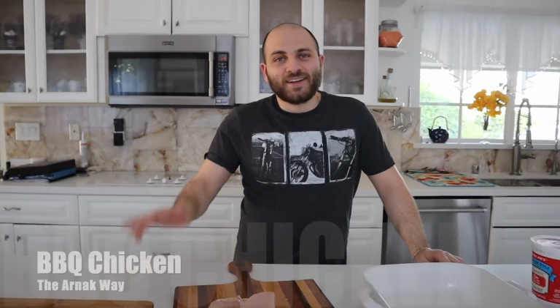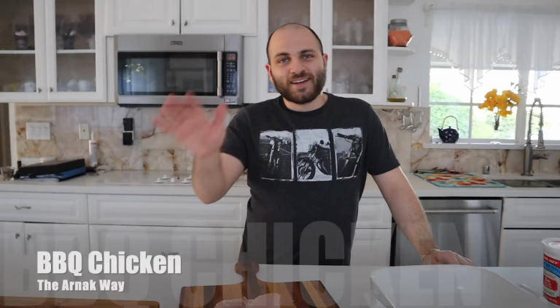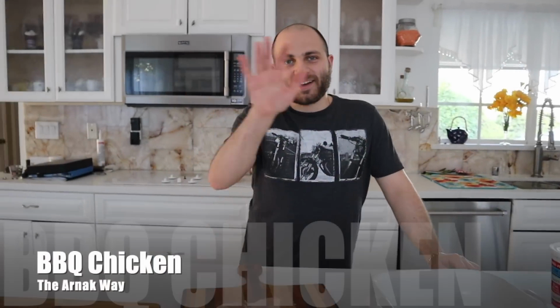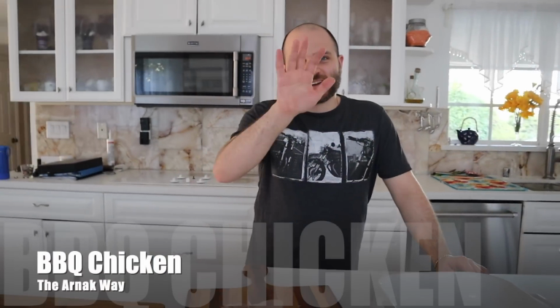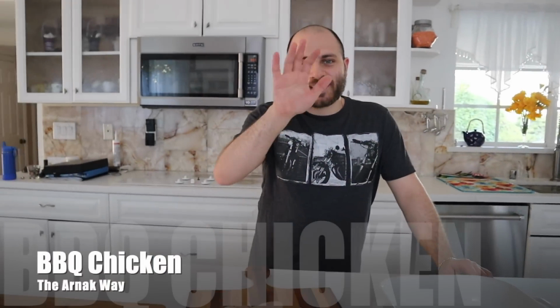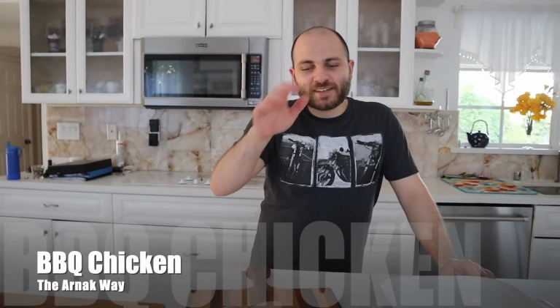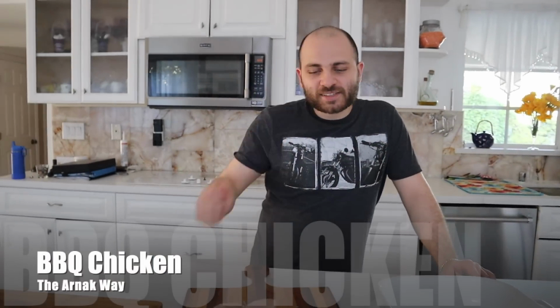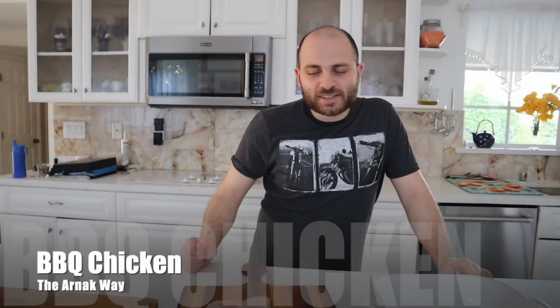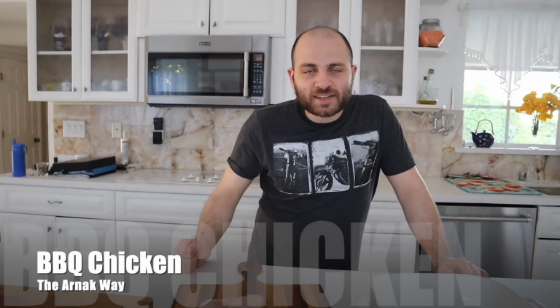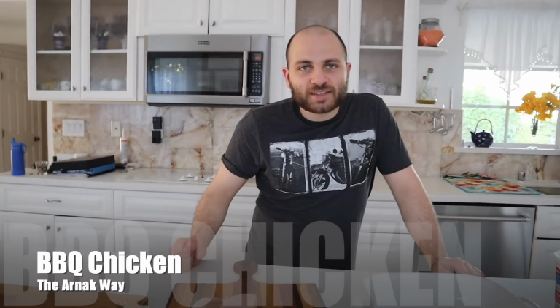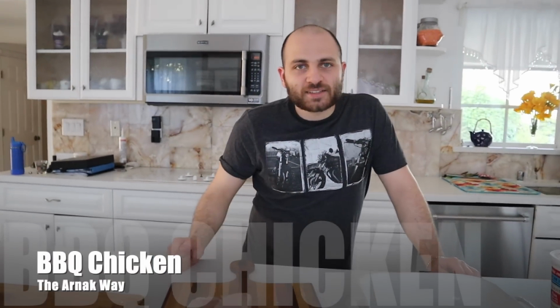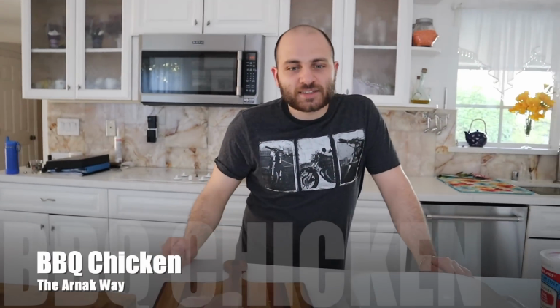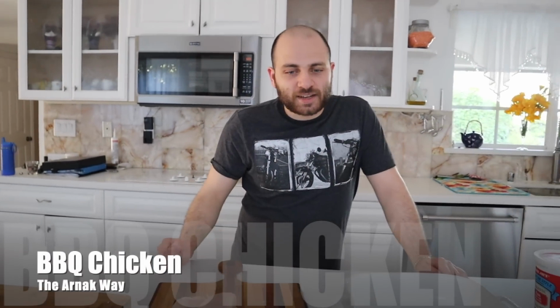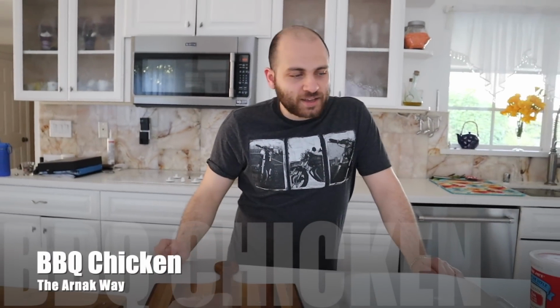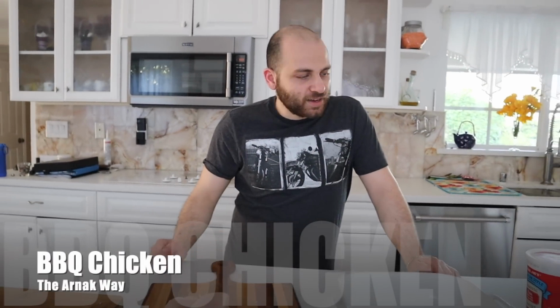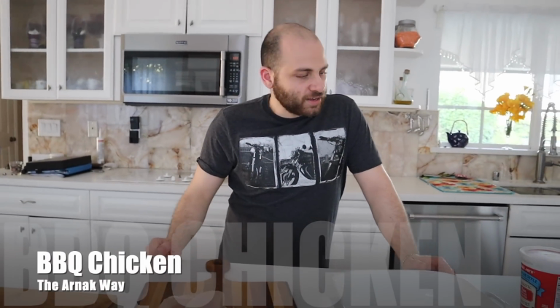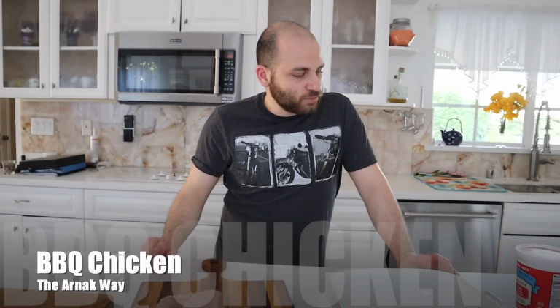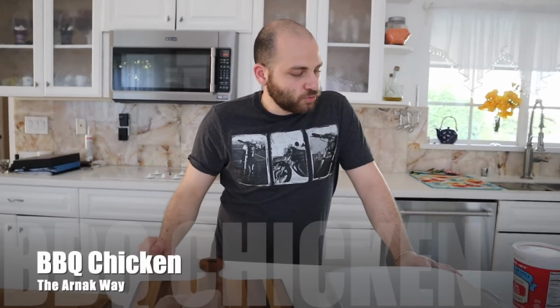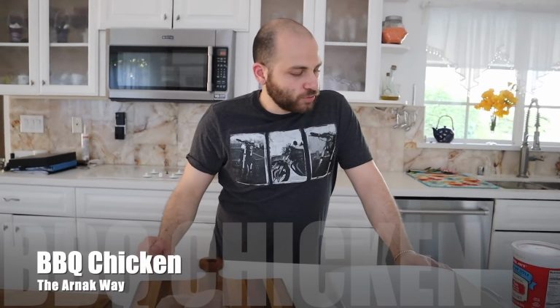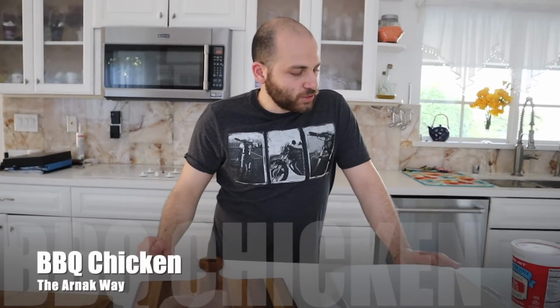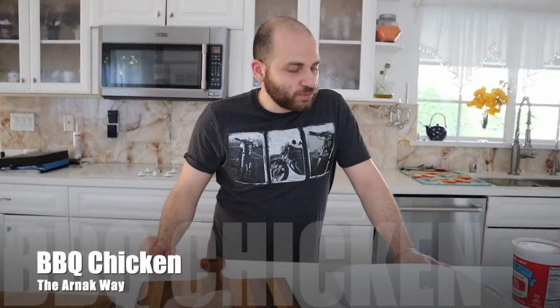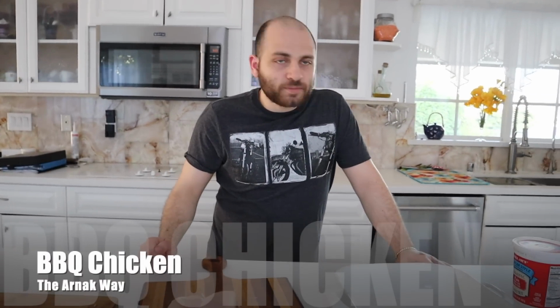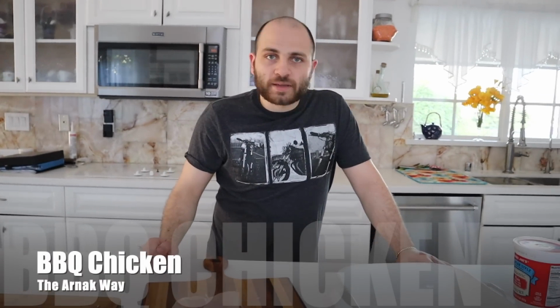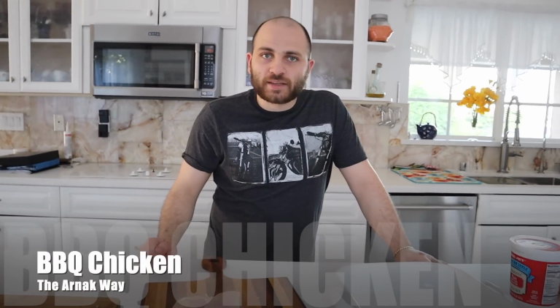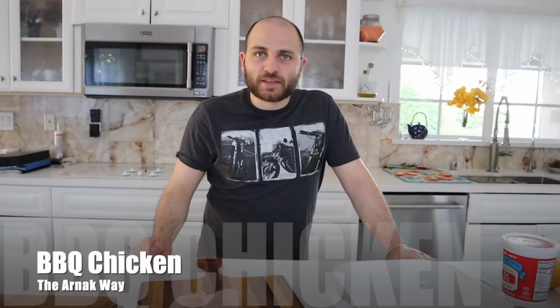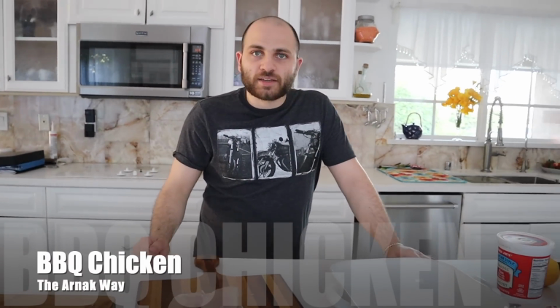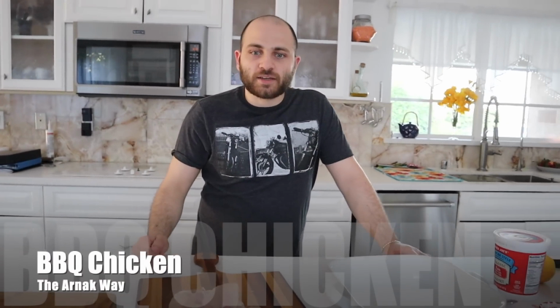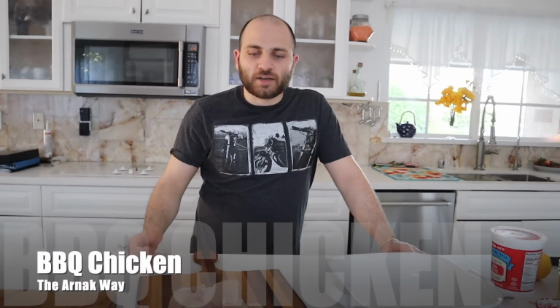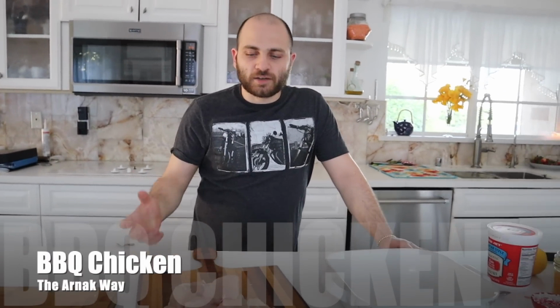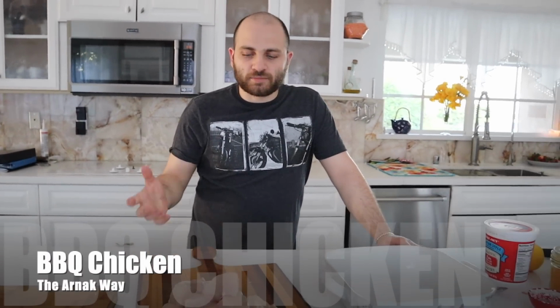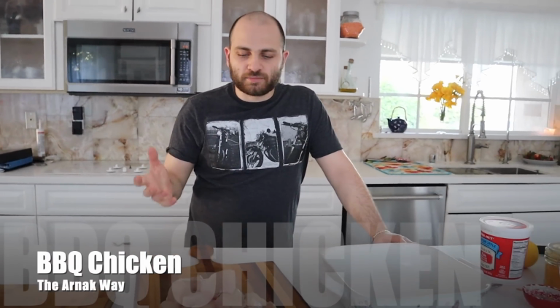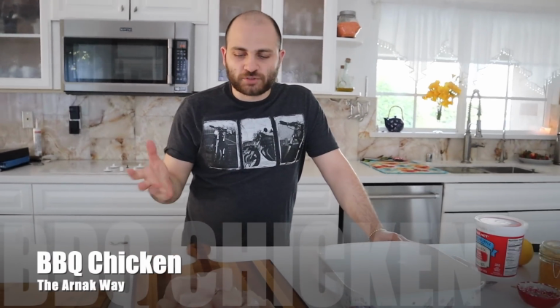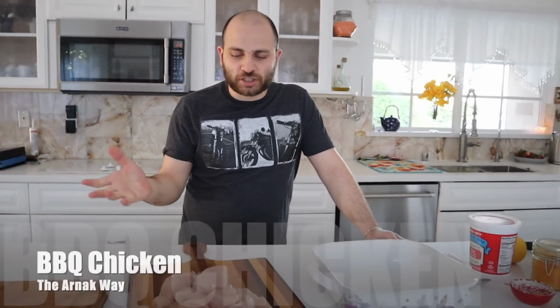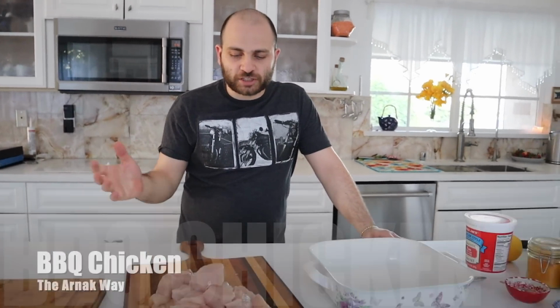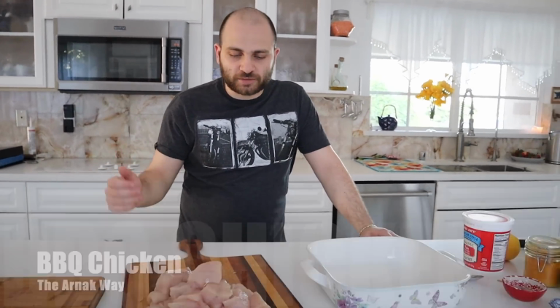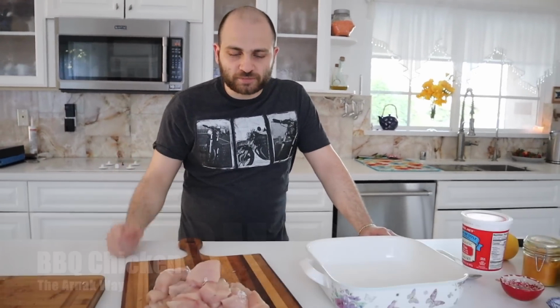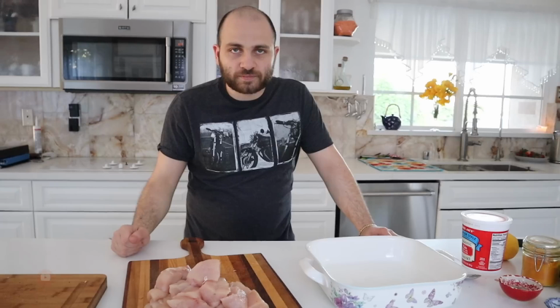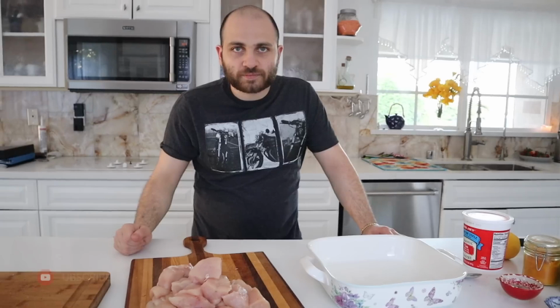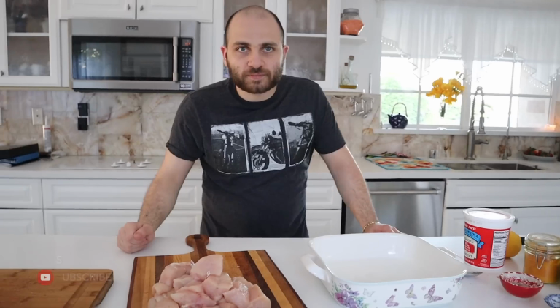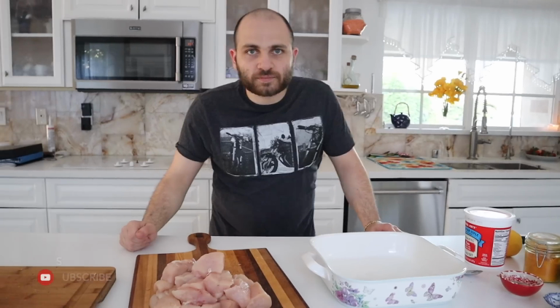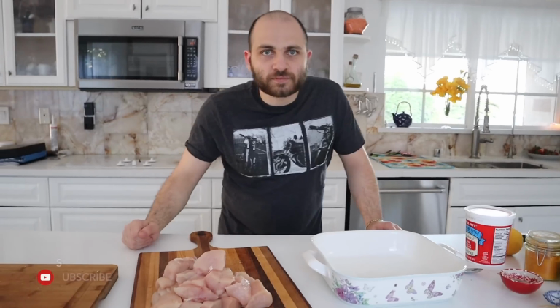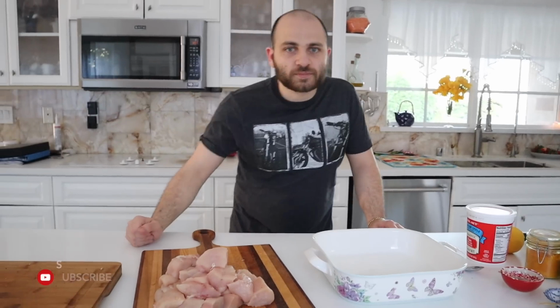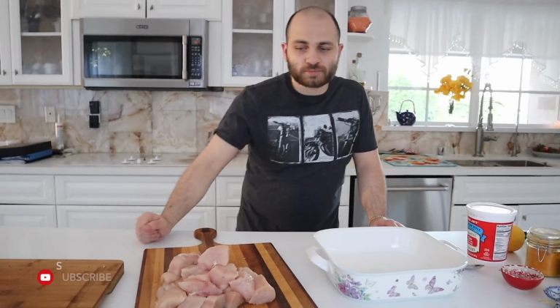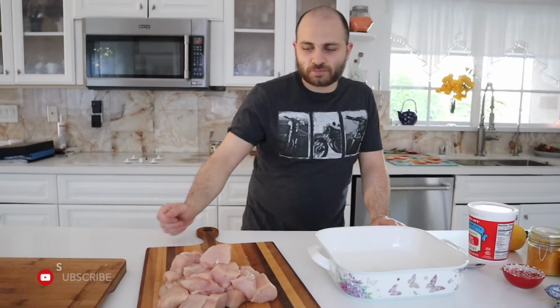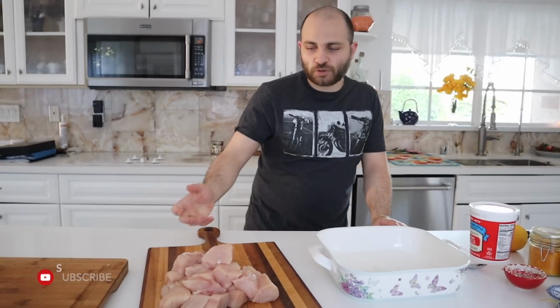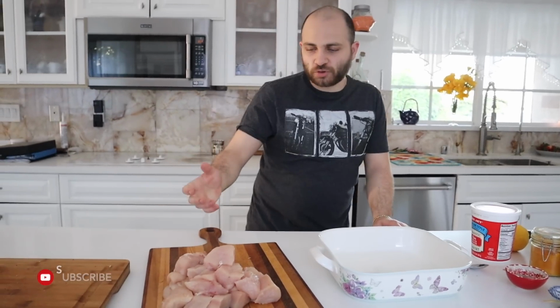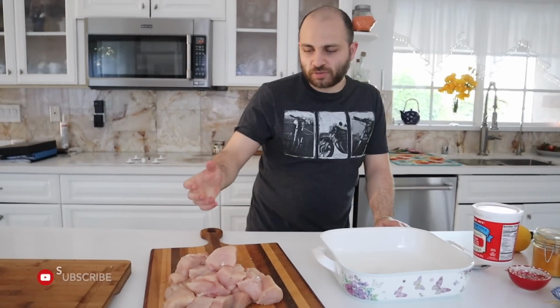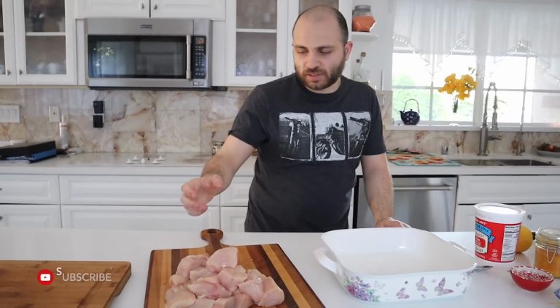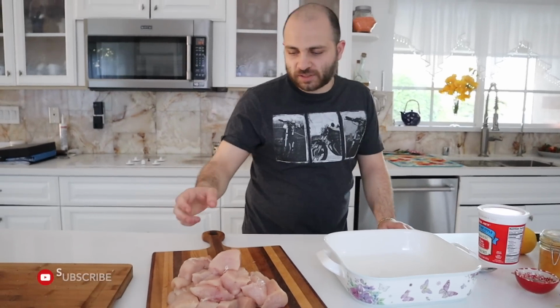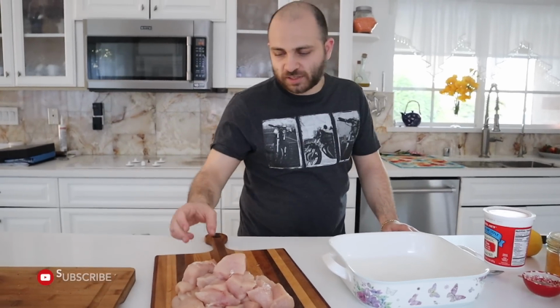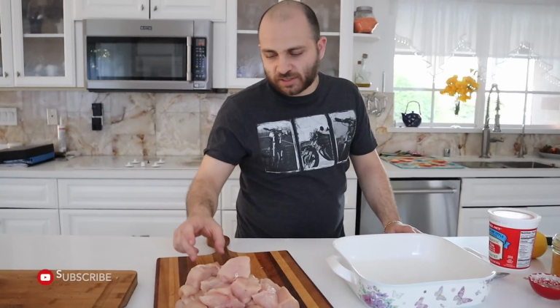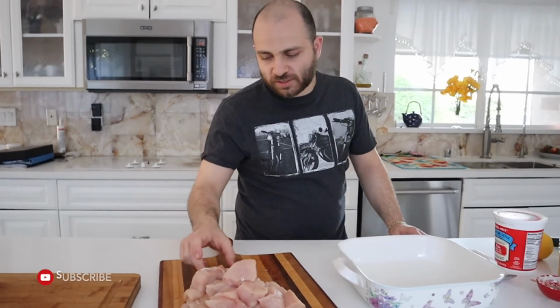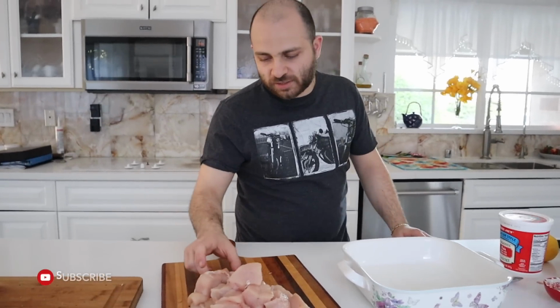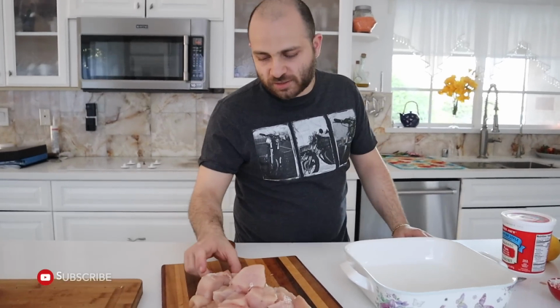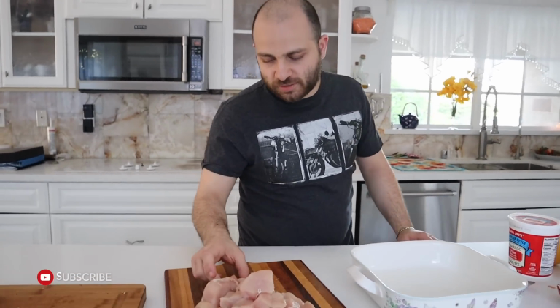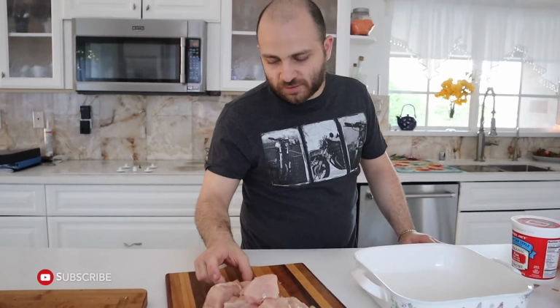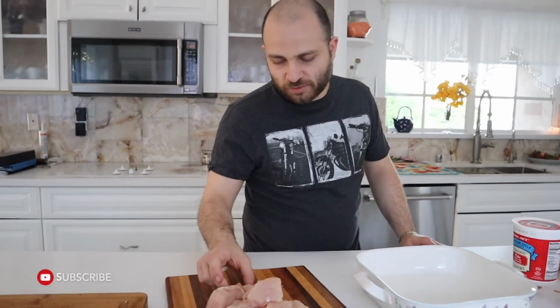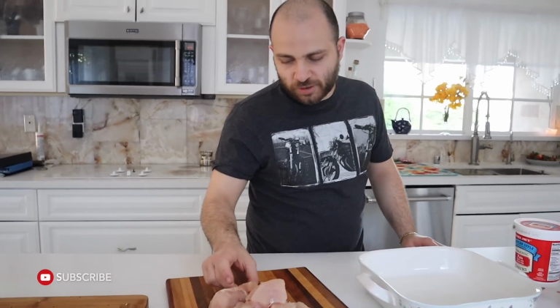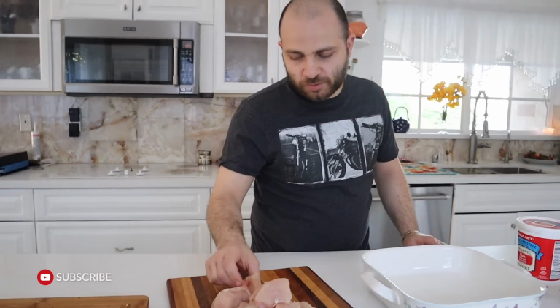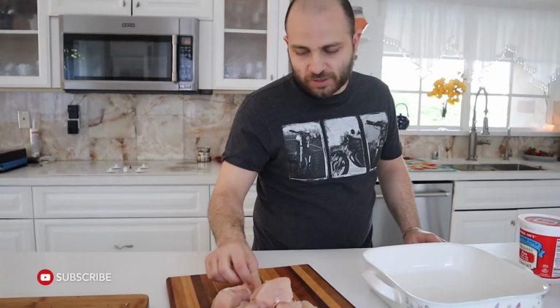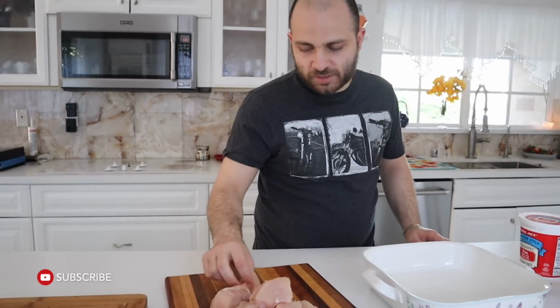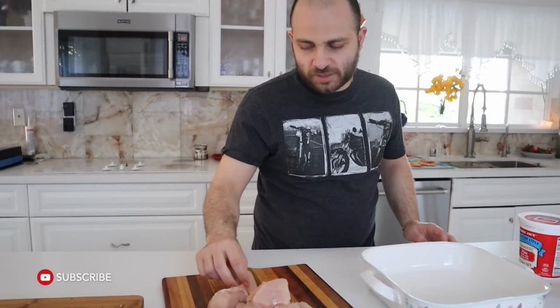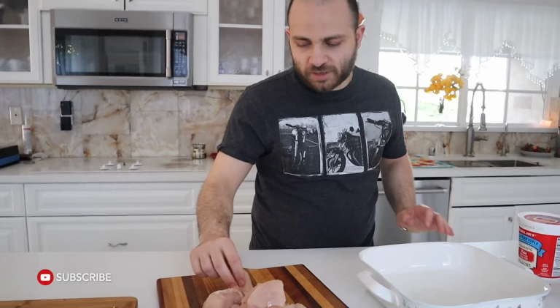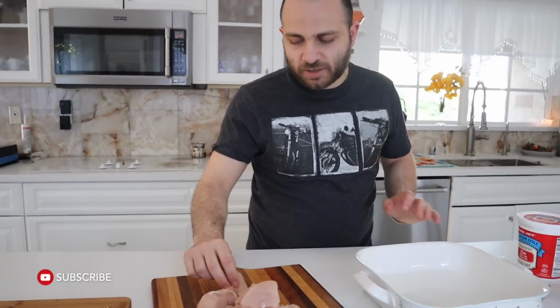Hi guys, today I am going to be making chicken Khorovats — I guess that's the right way to say it.